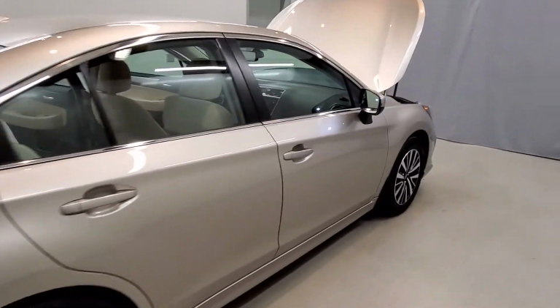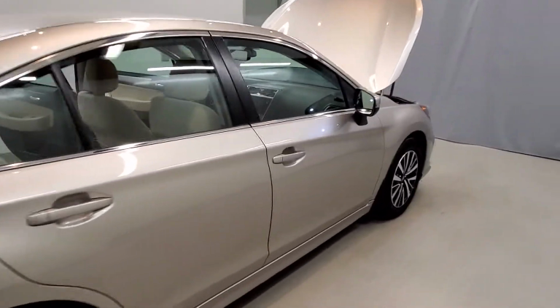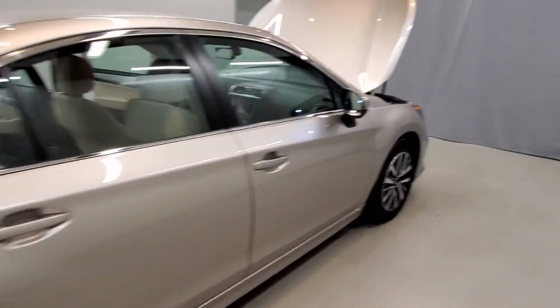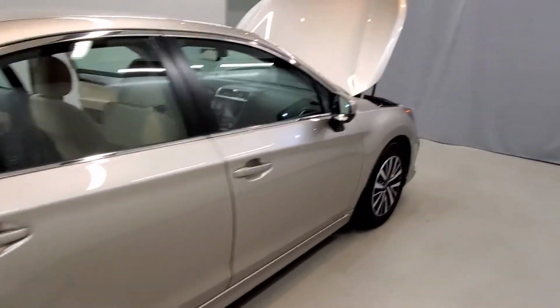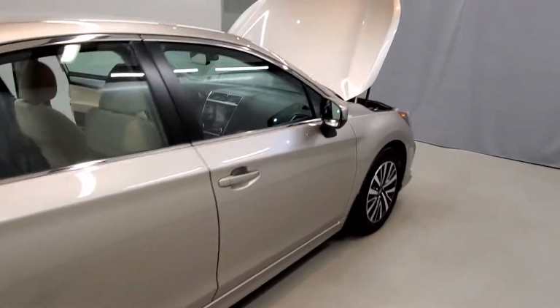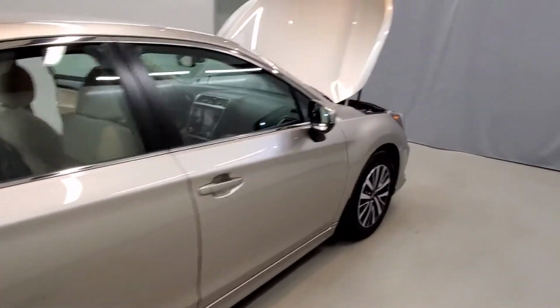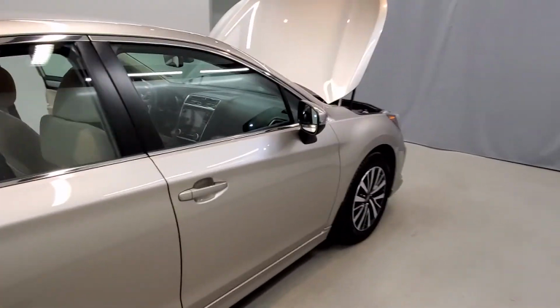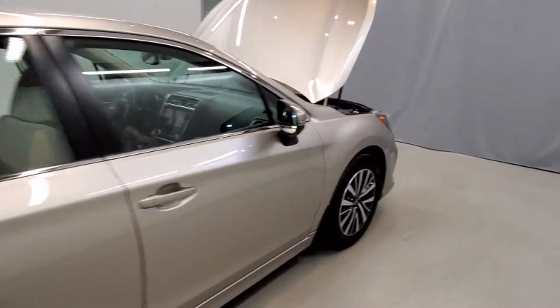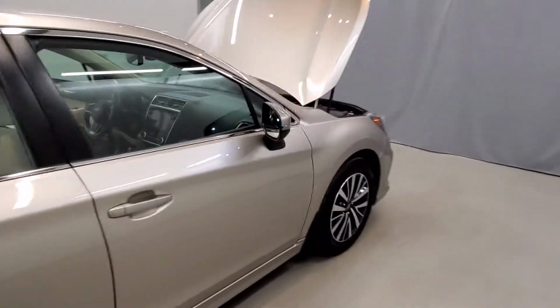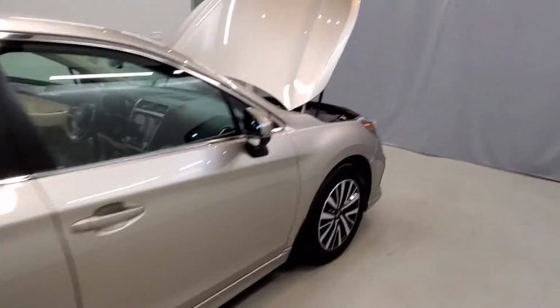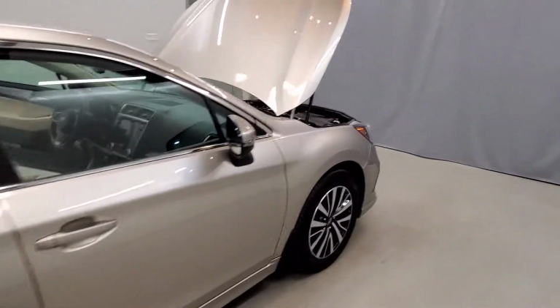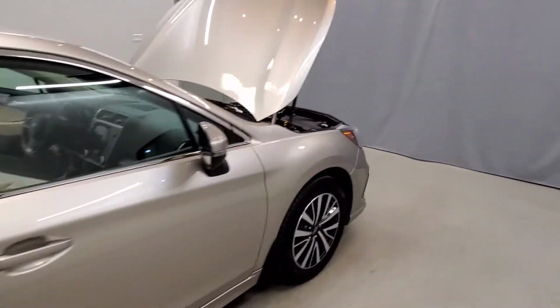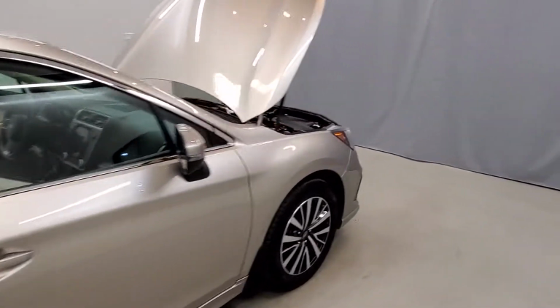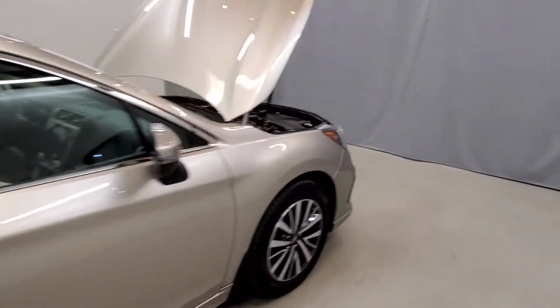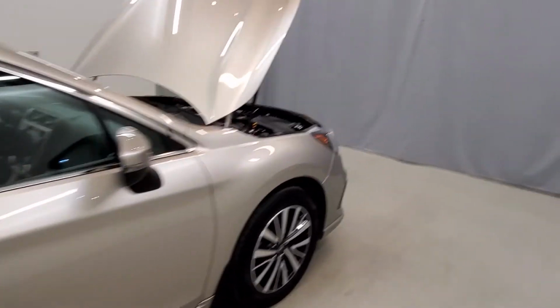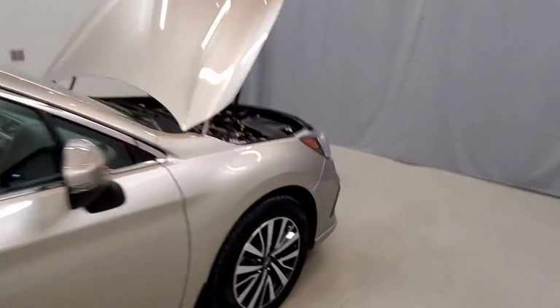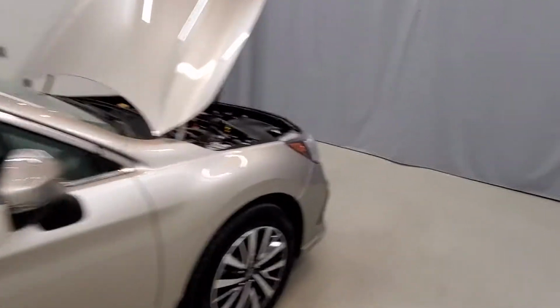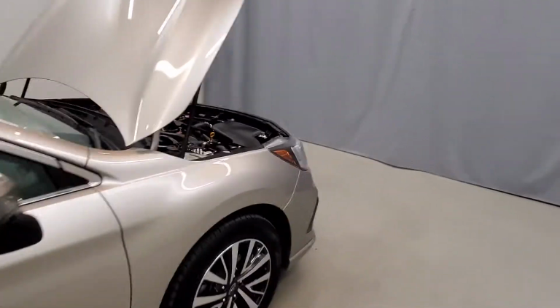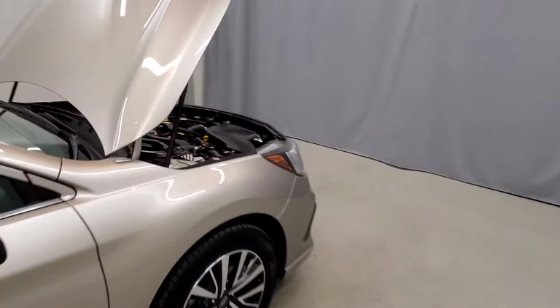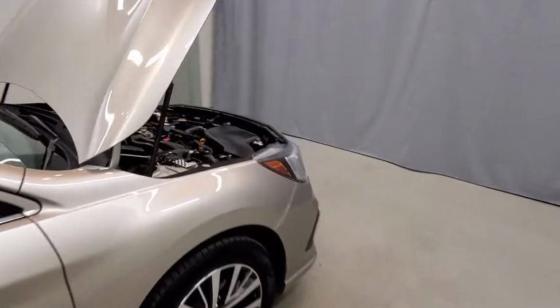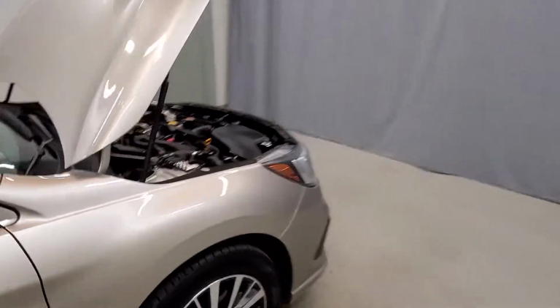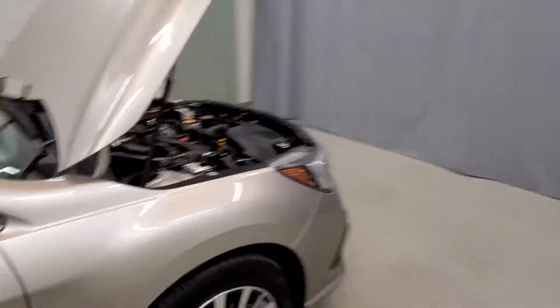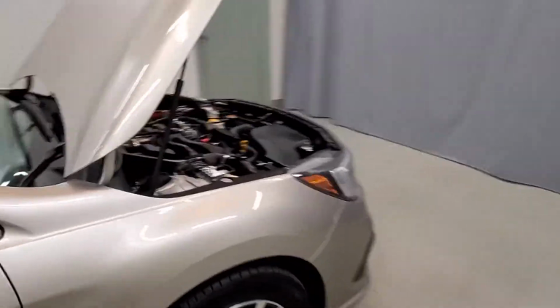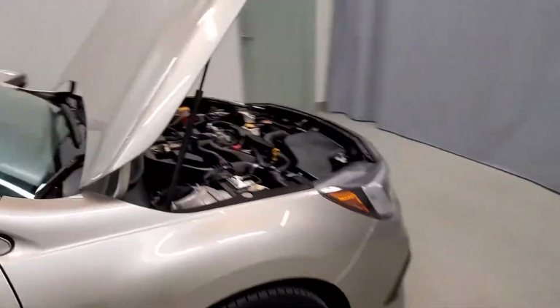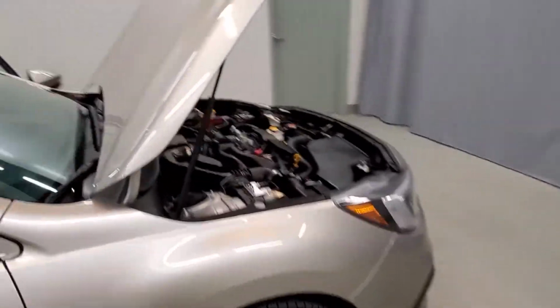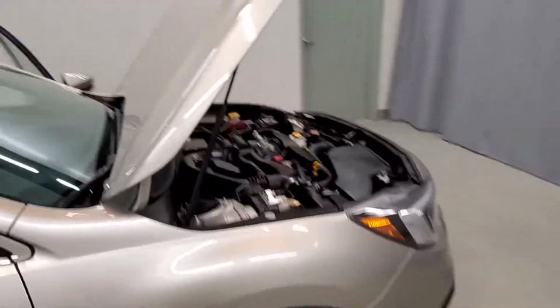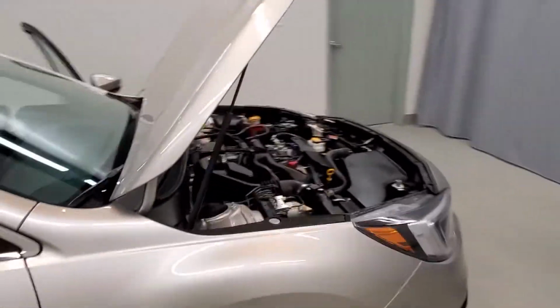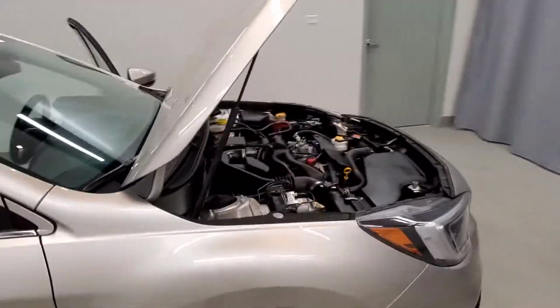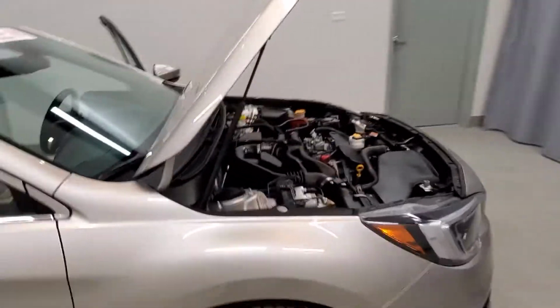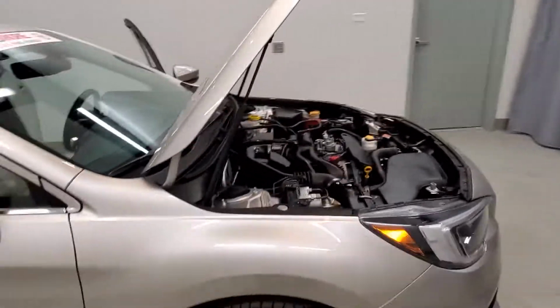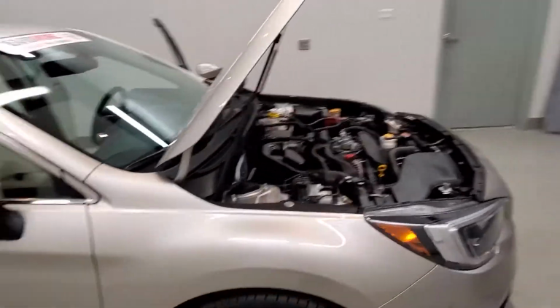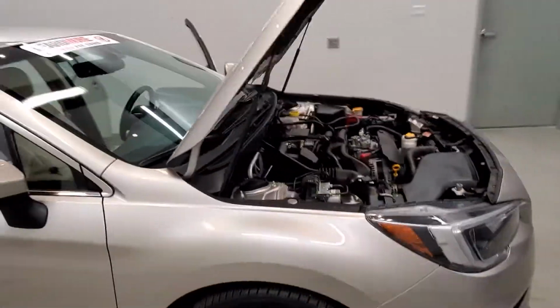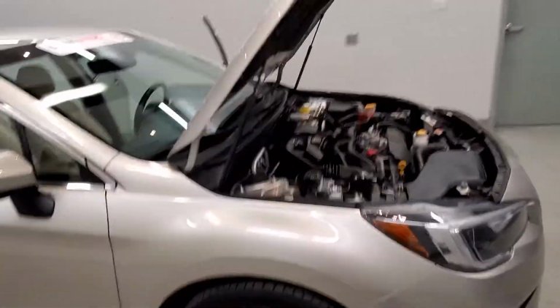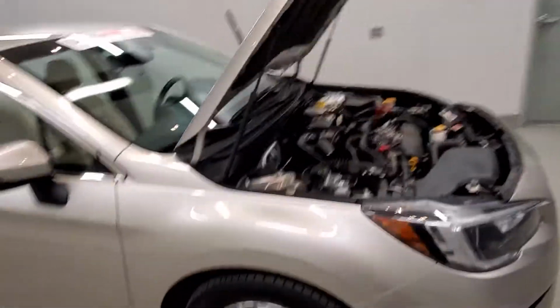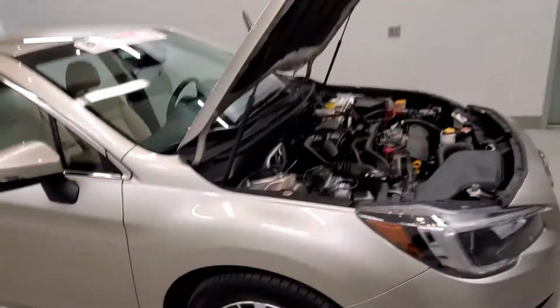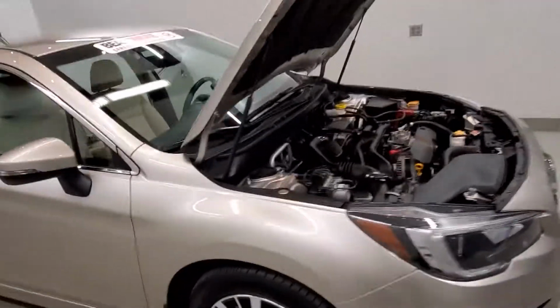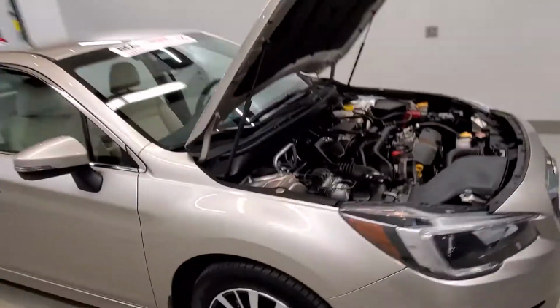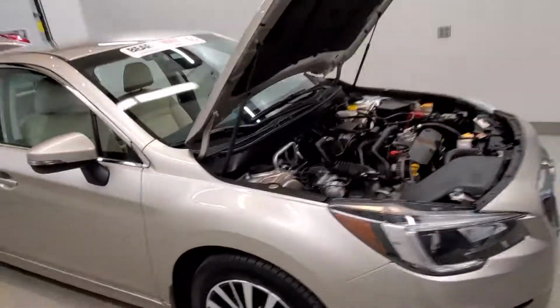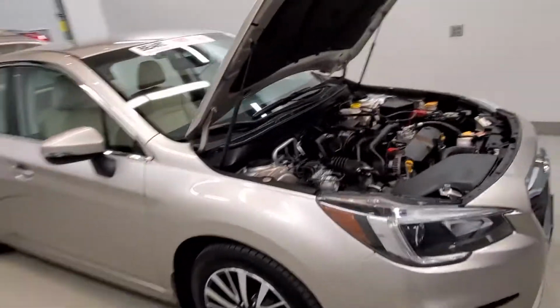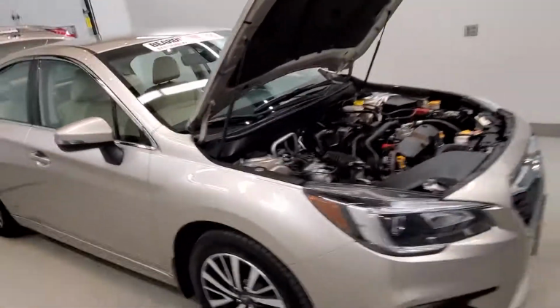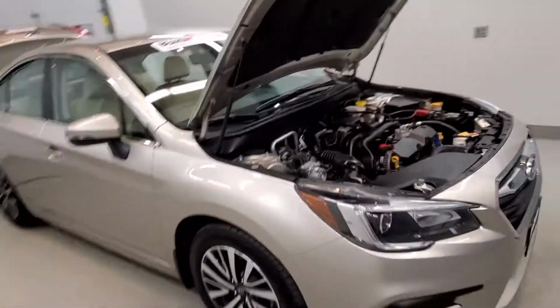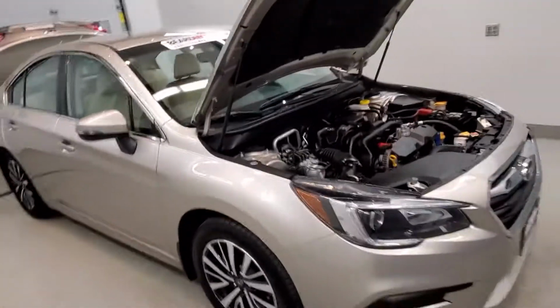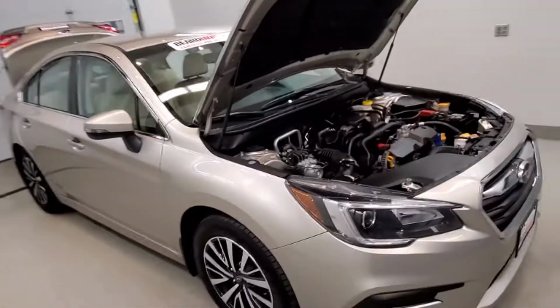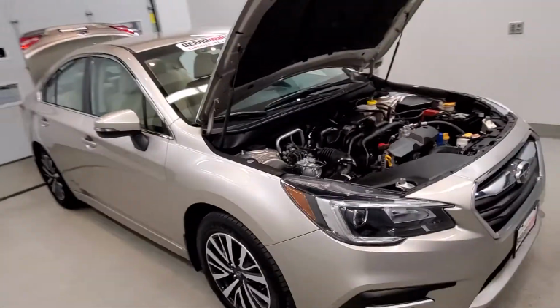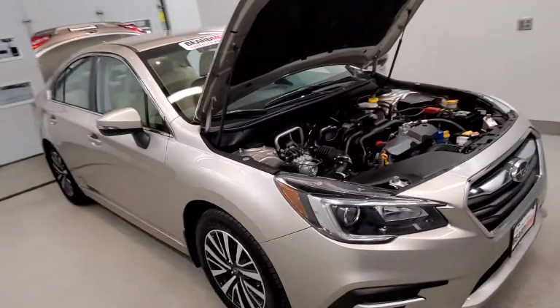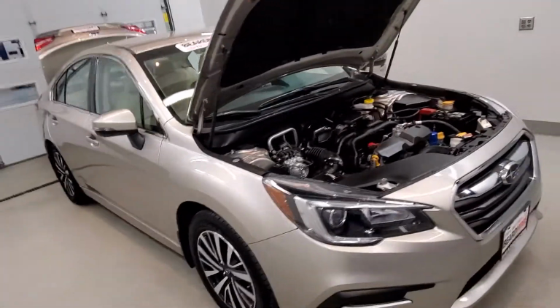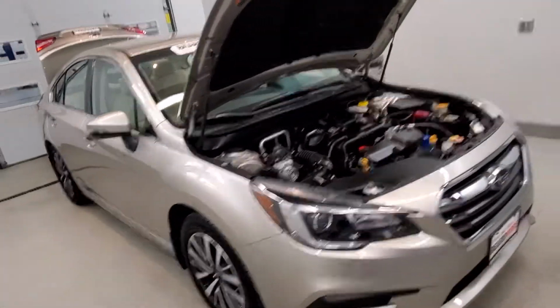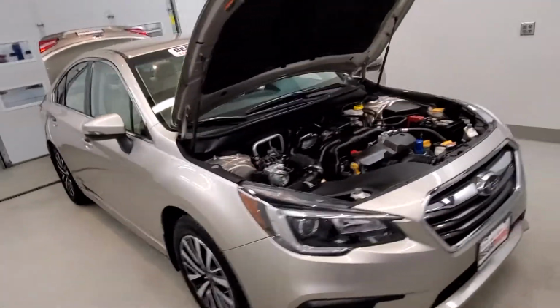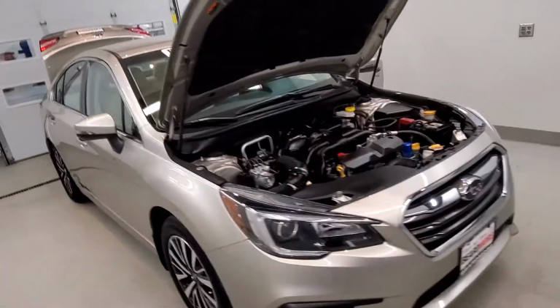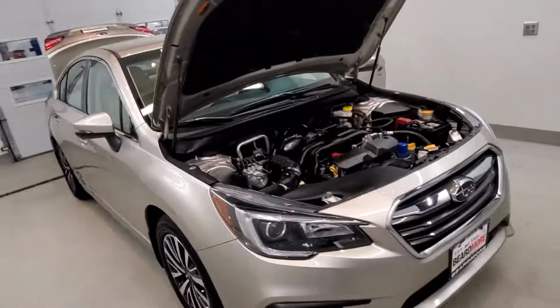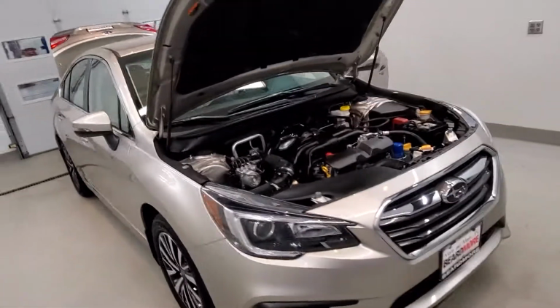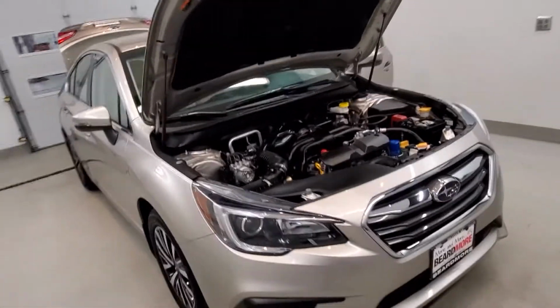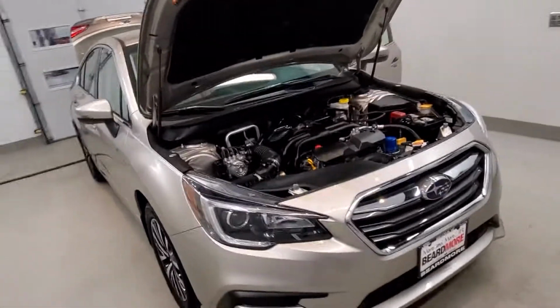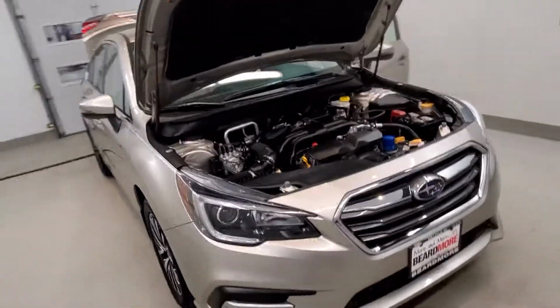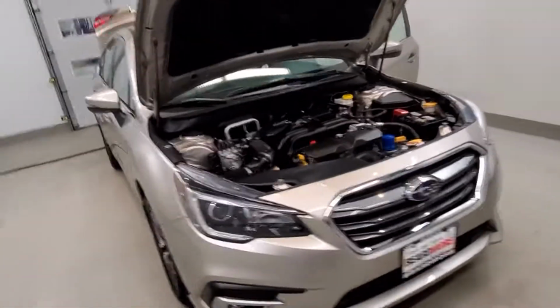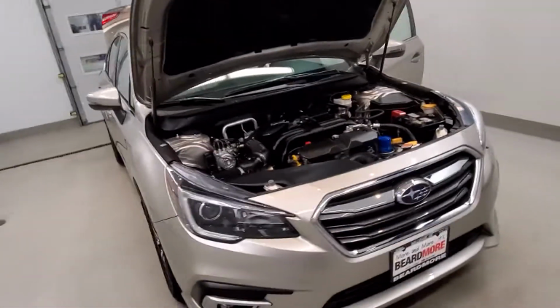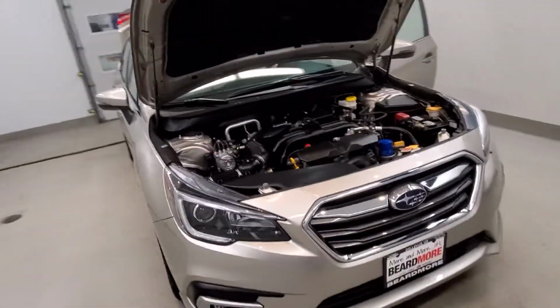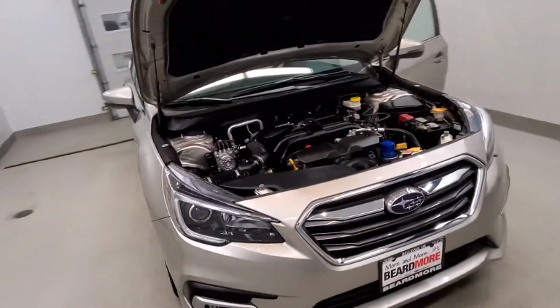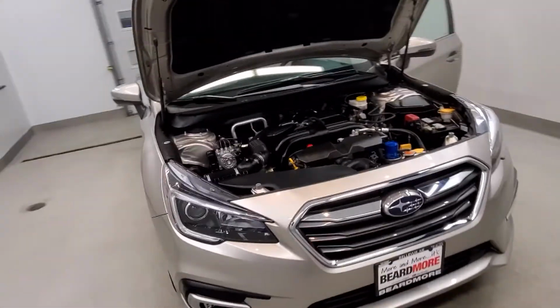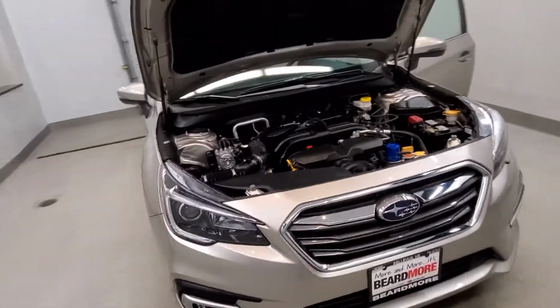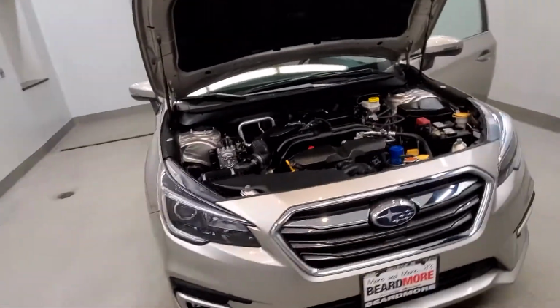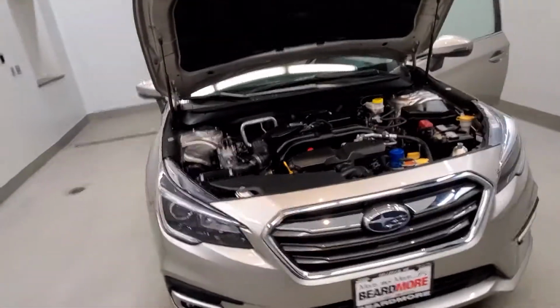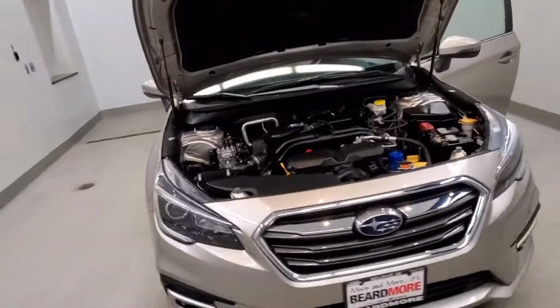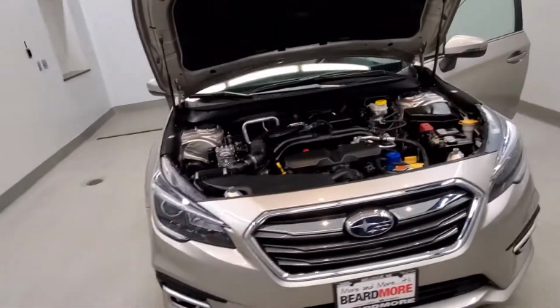Four-wheel disc brakes, ABS brakes, dual front airbags, with active whiplash and headrest restraints, low tire pressure warning, and side curtain airbags with overhead airbags.